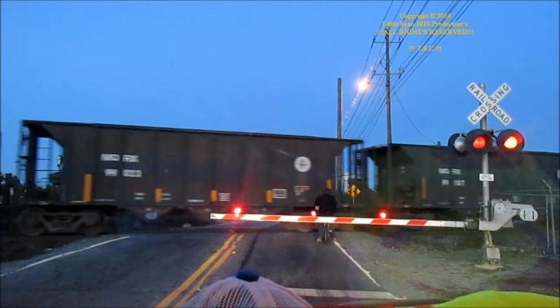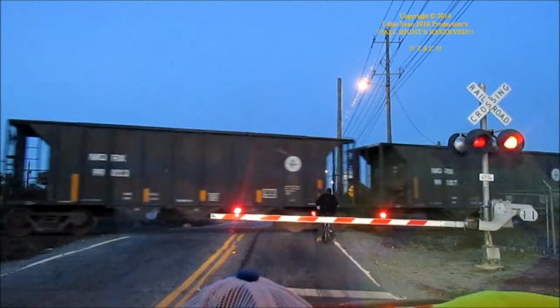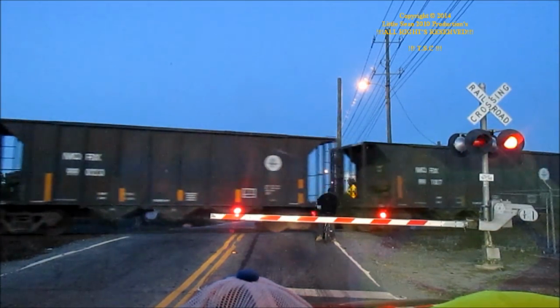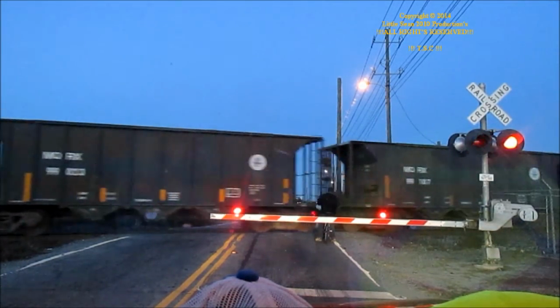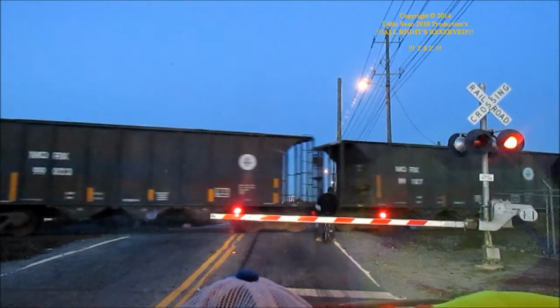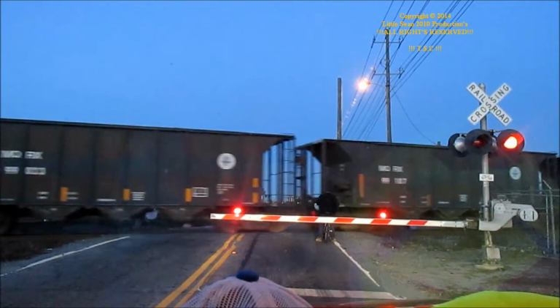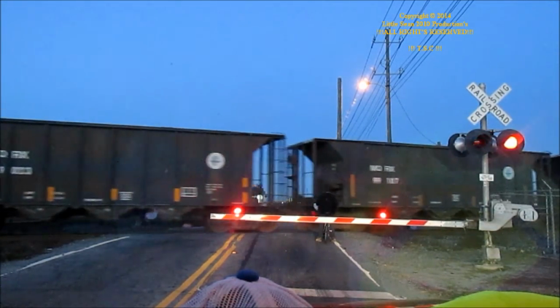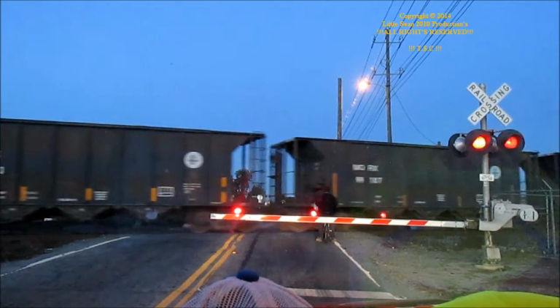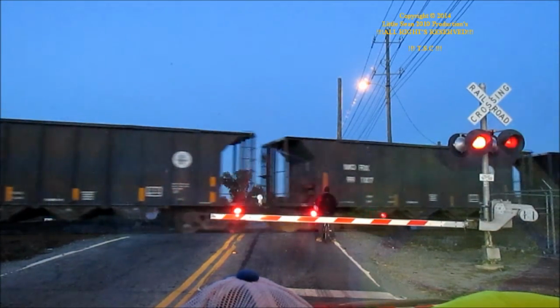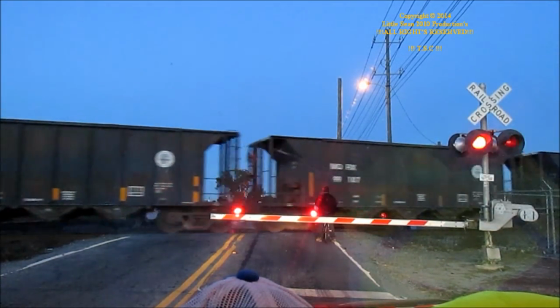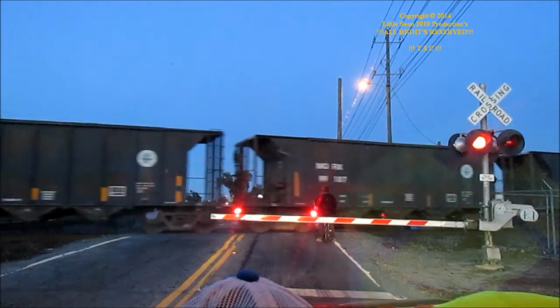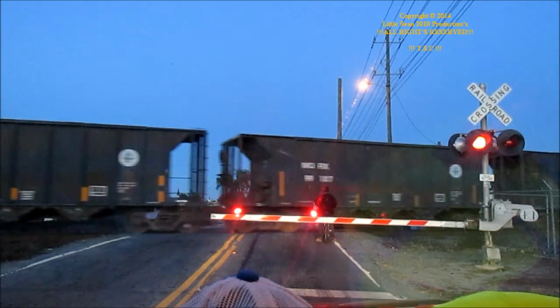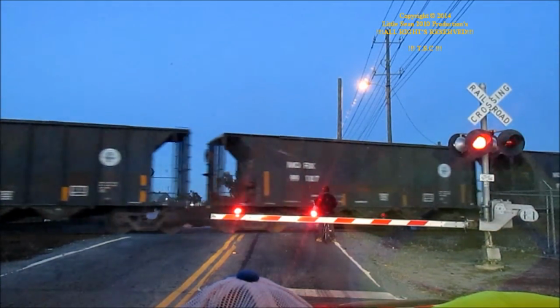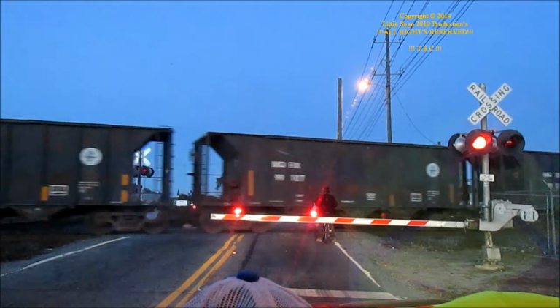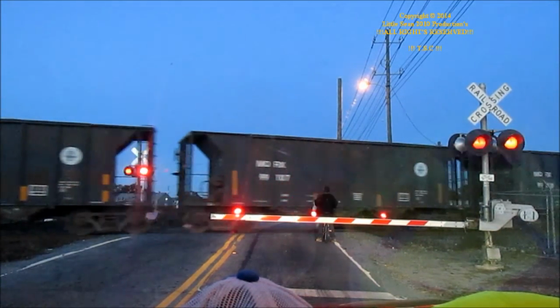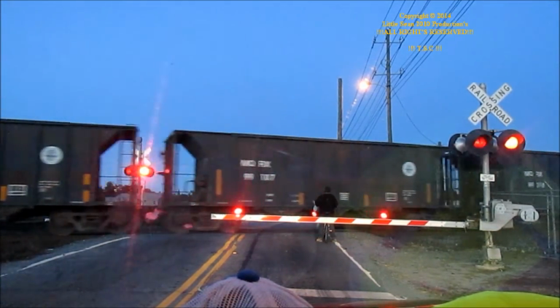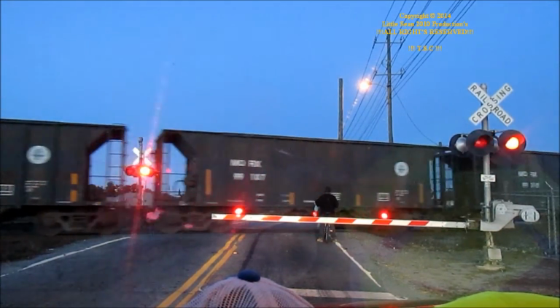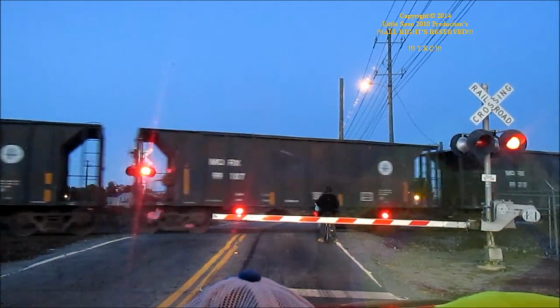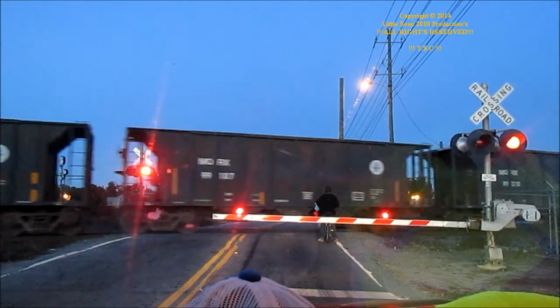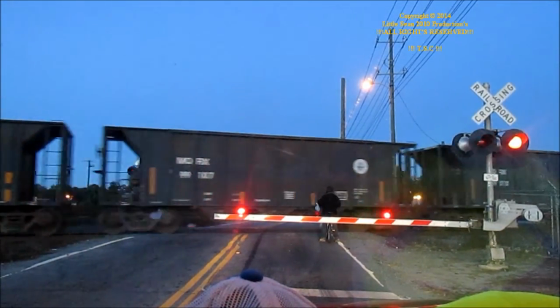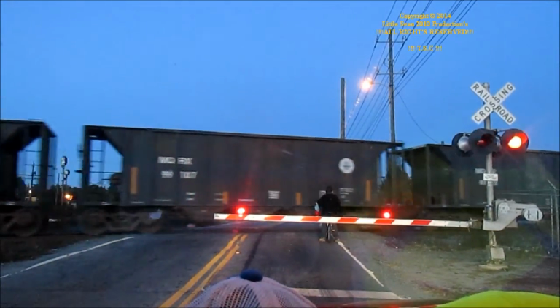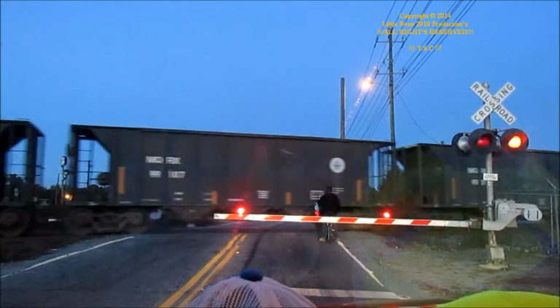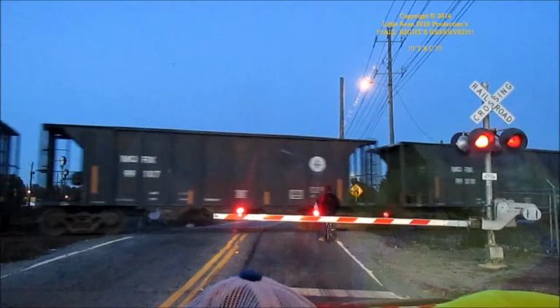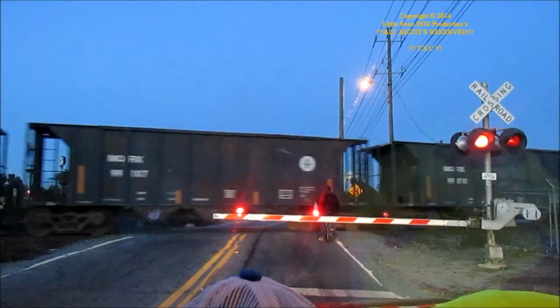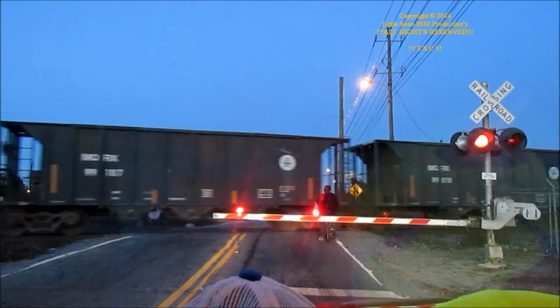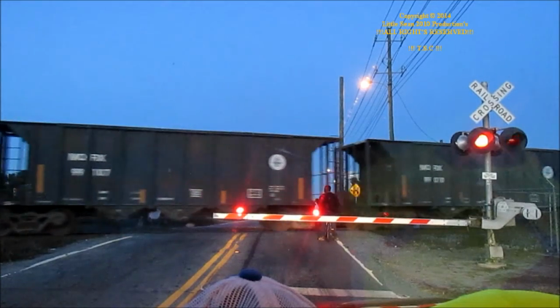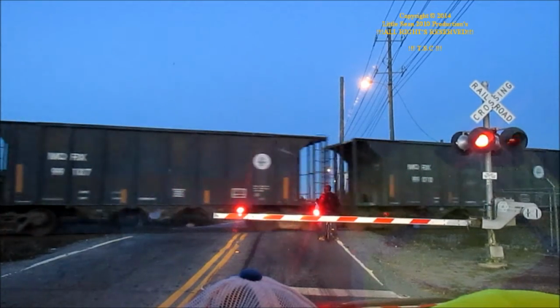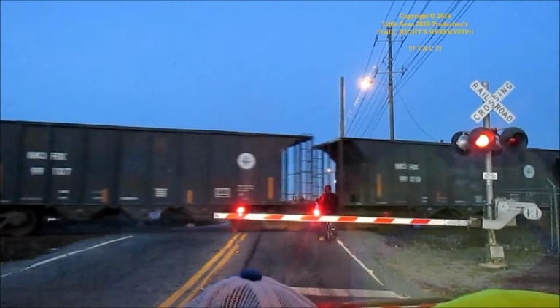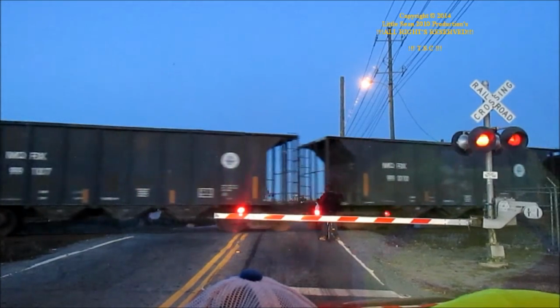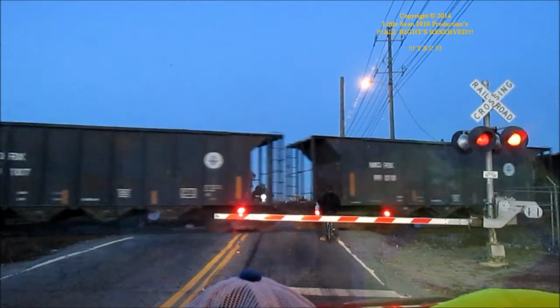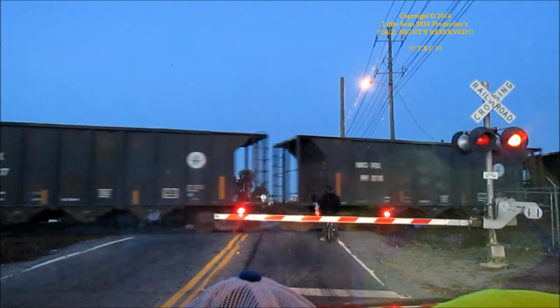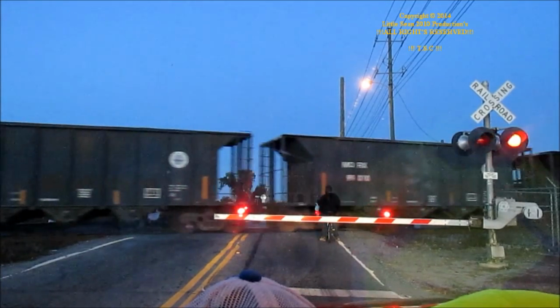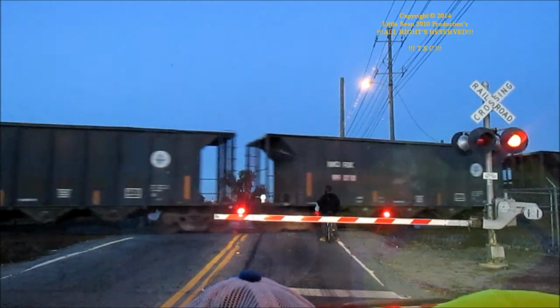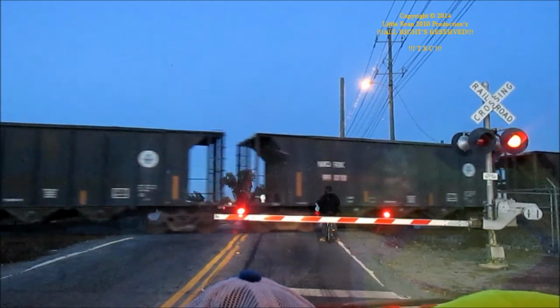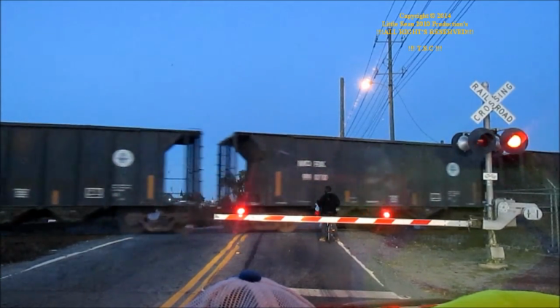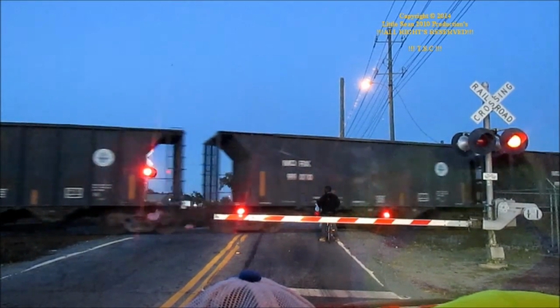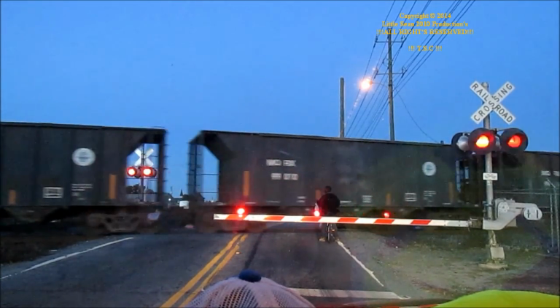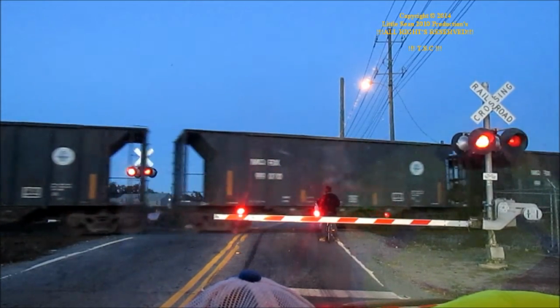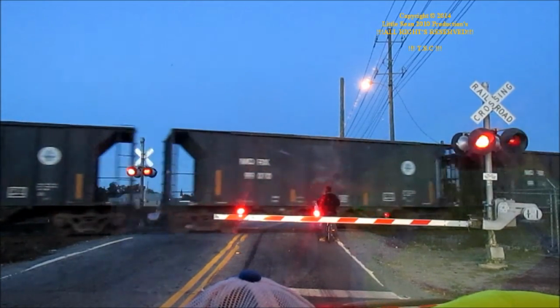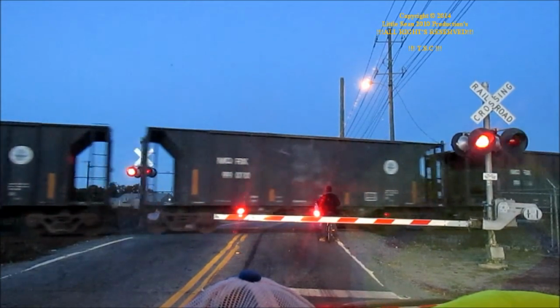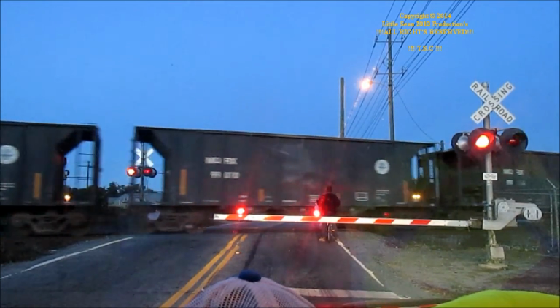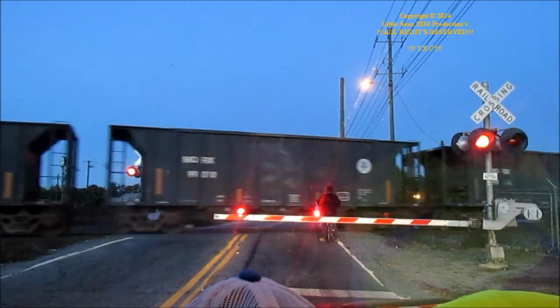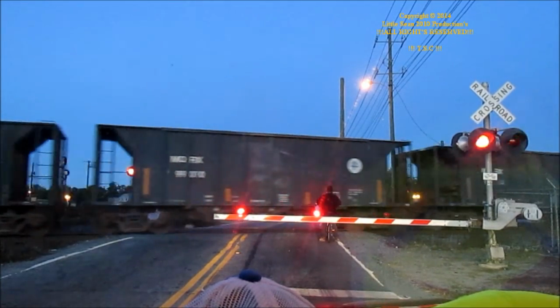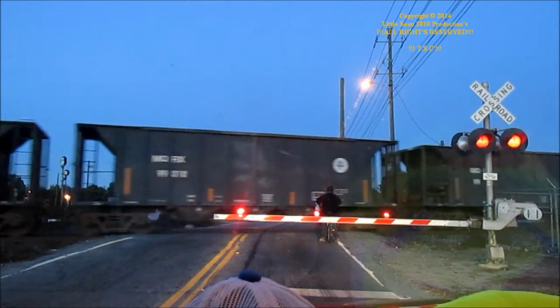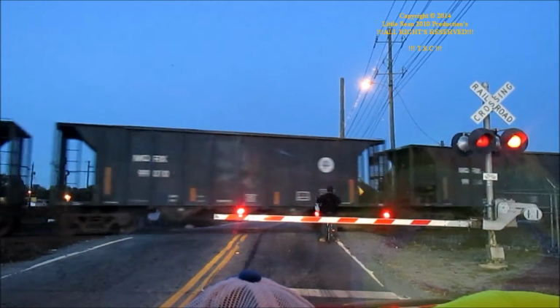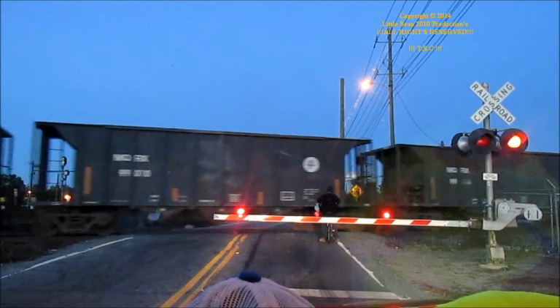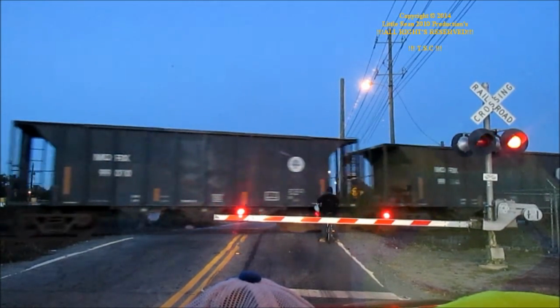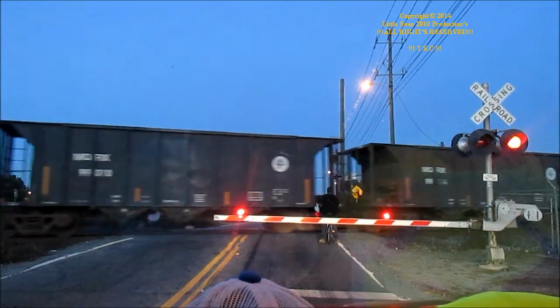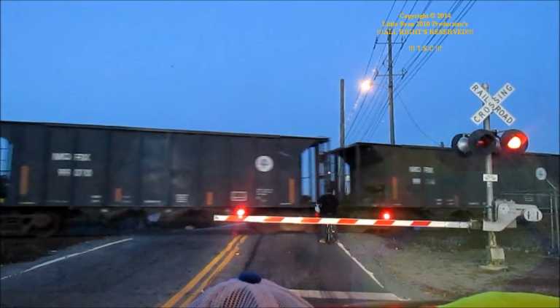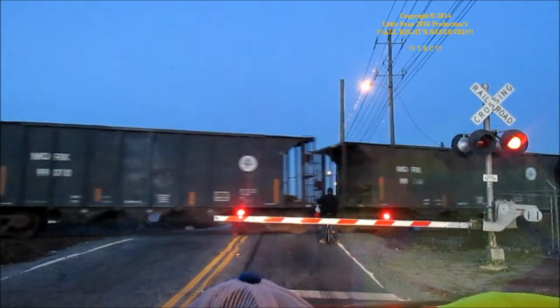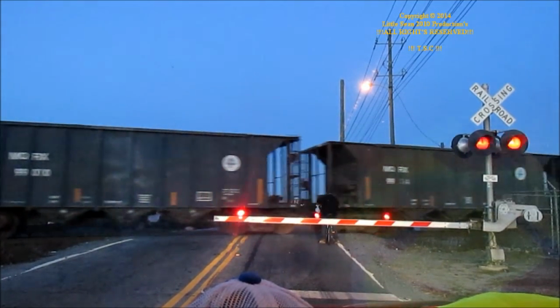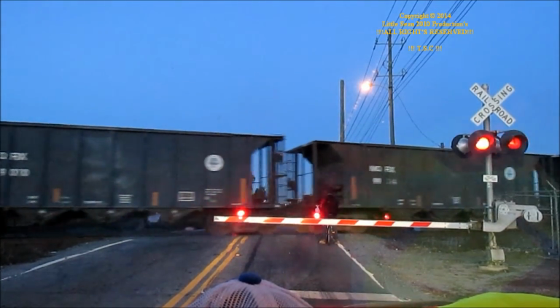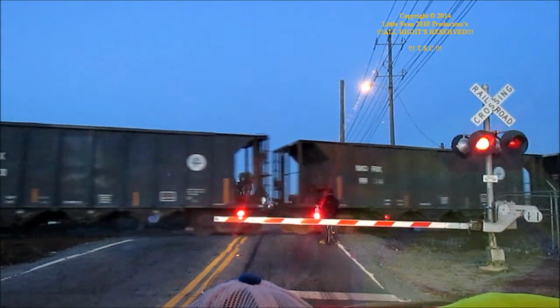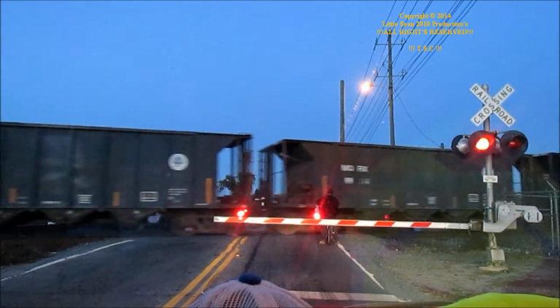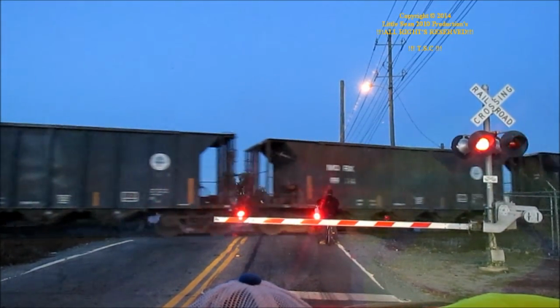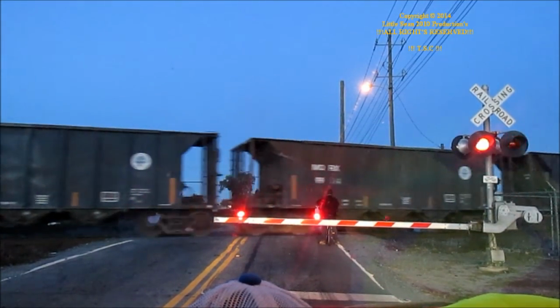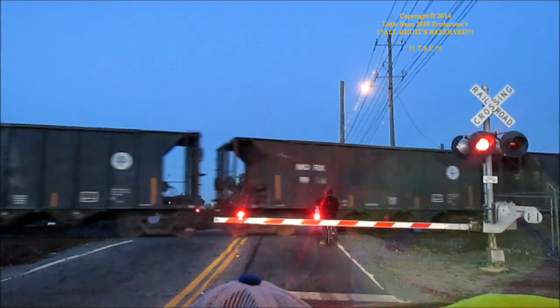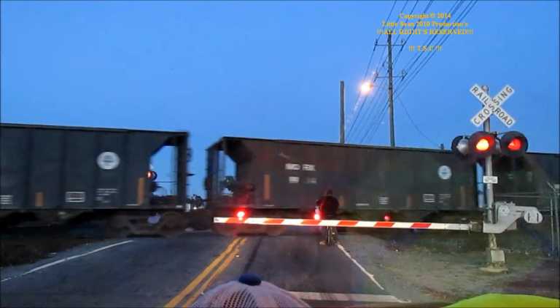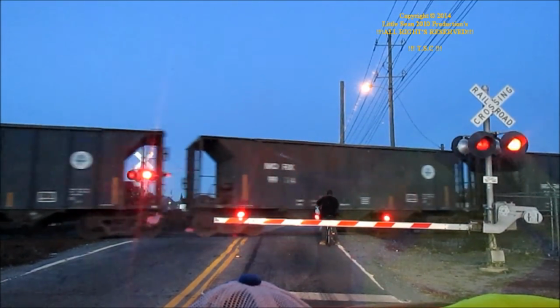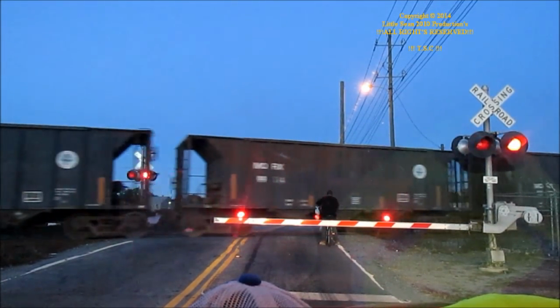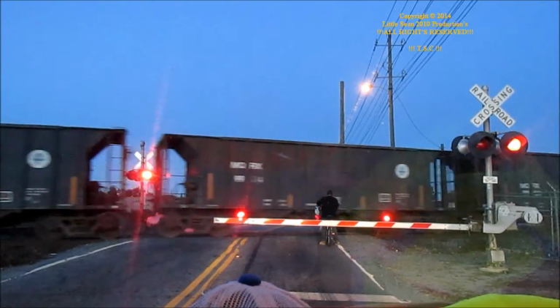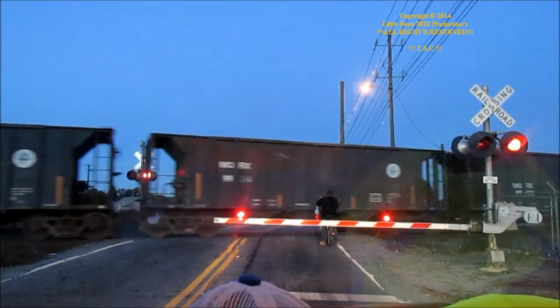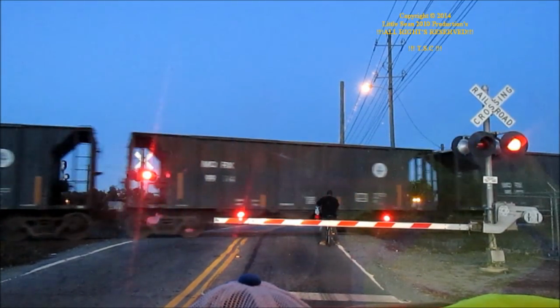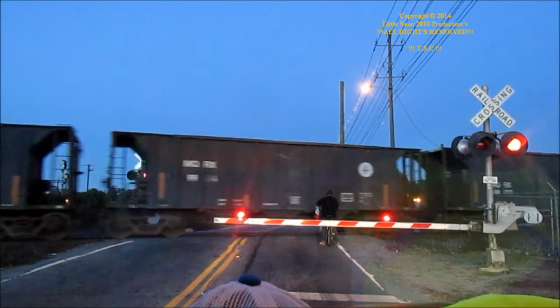We have to proceed from Bayline Junction to ACT to Mineola on main track. 9-8, clear main track, last thing going to Mineola.